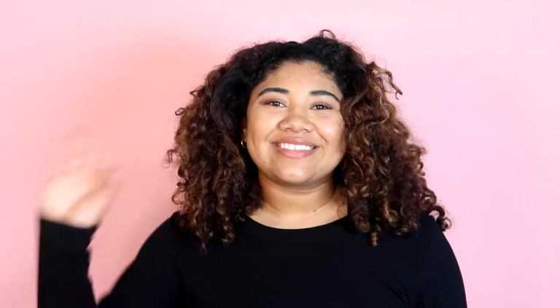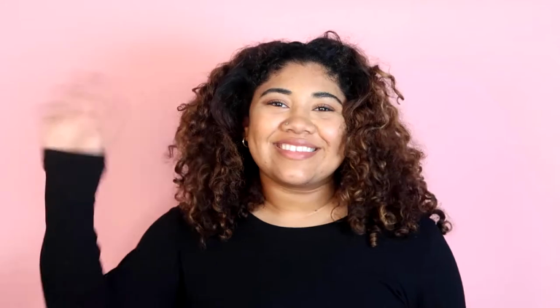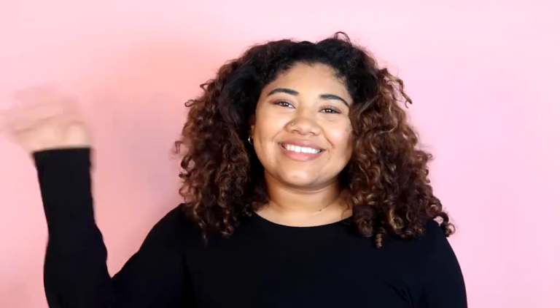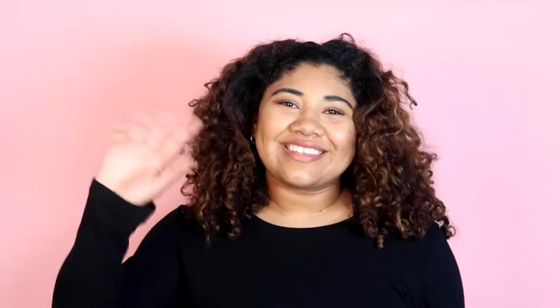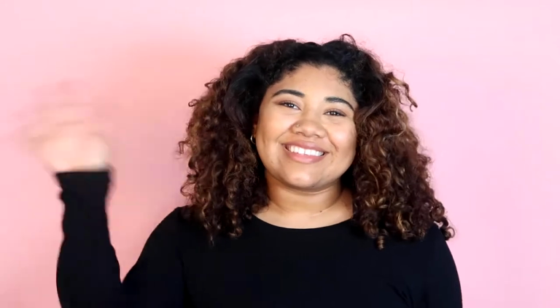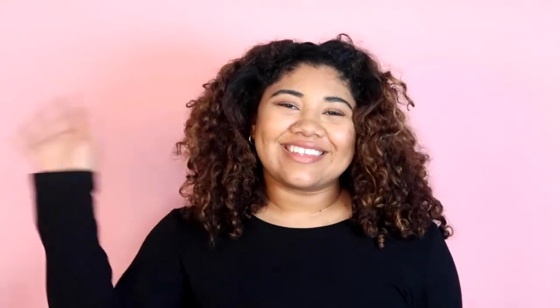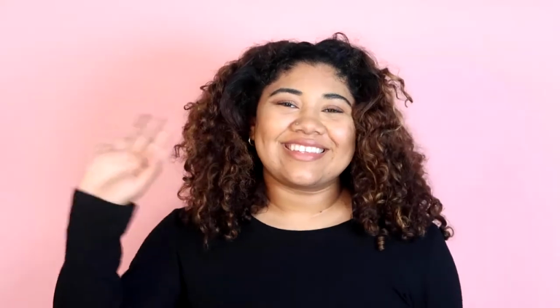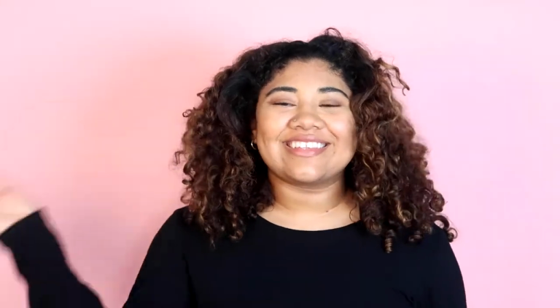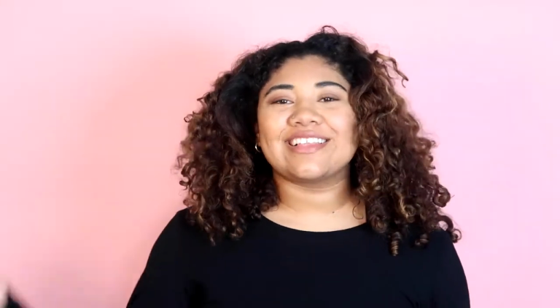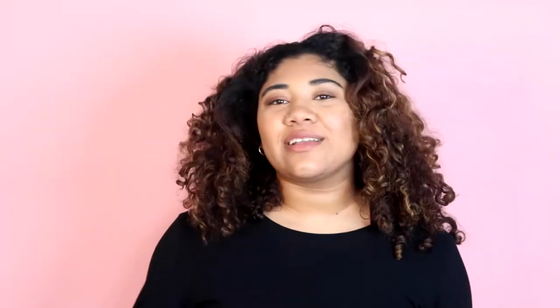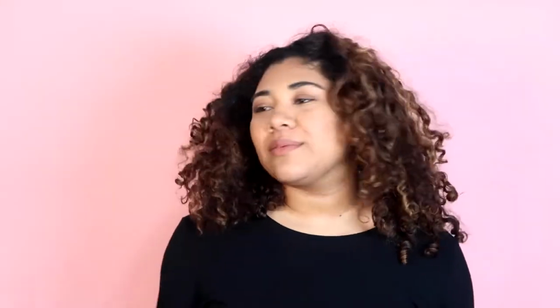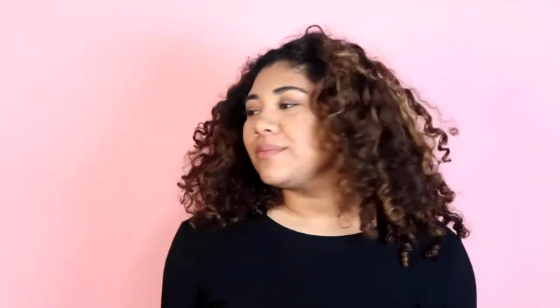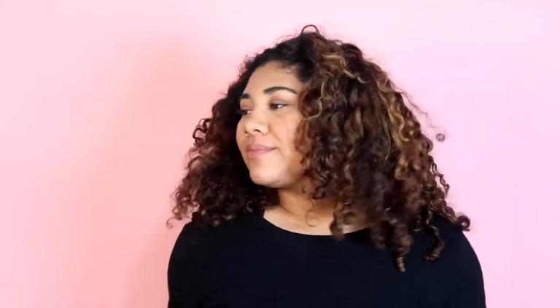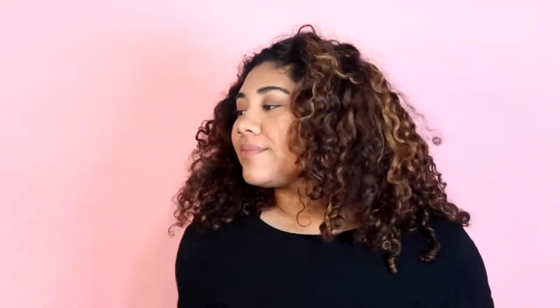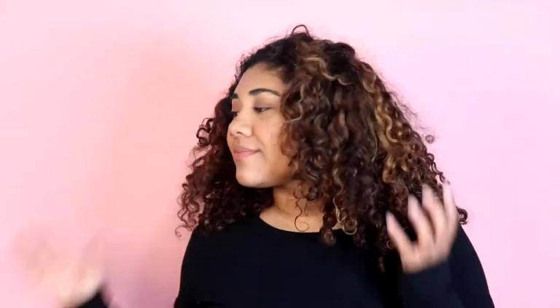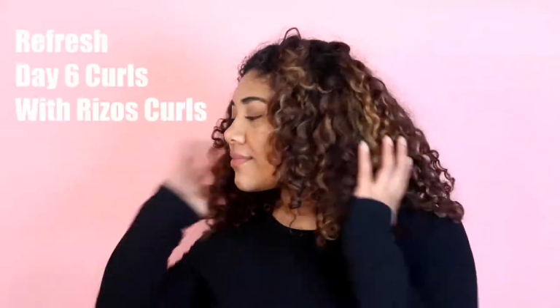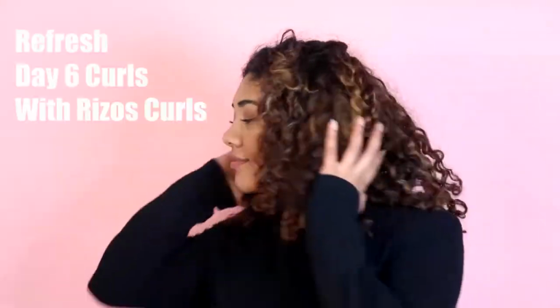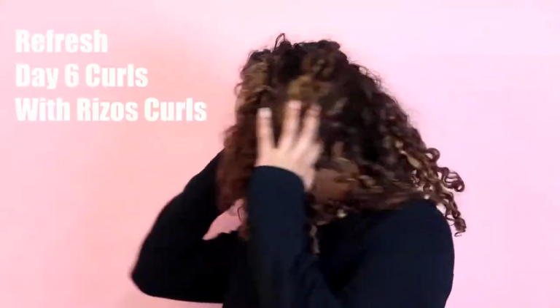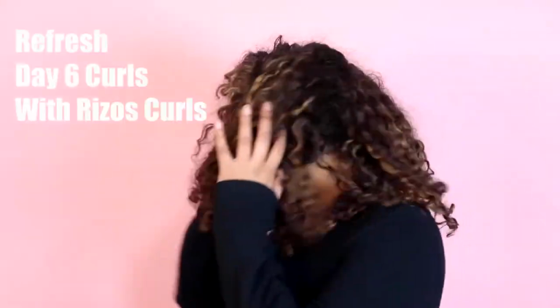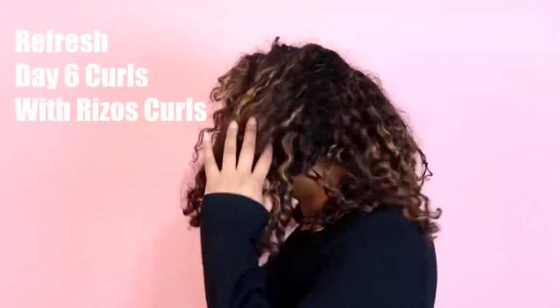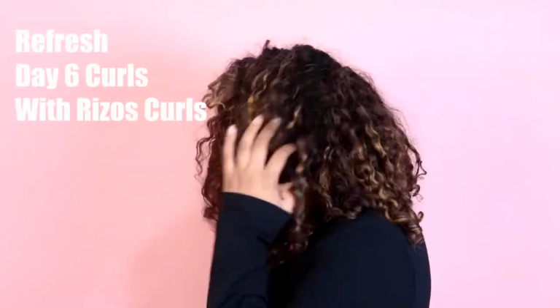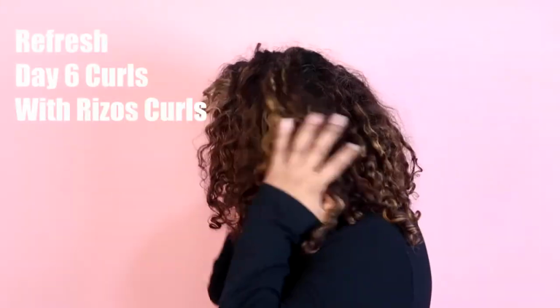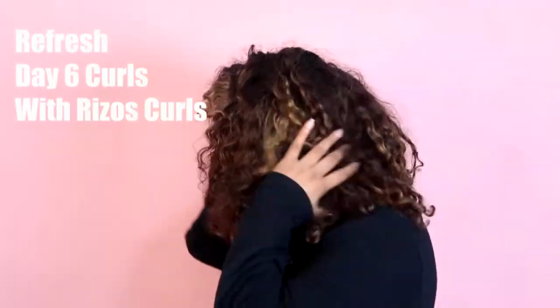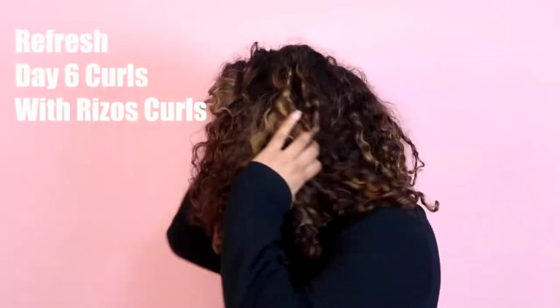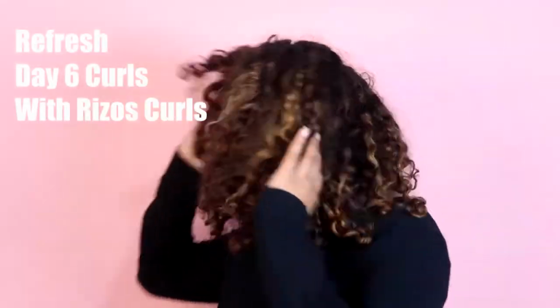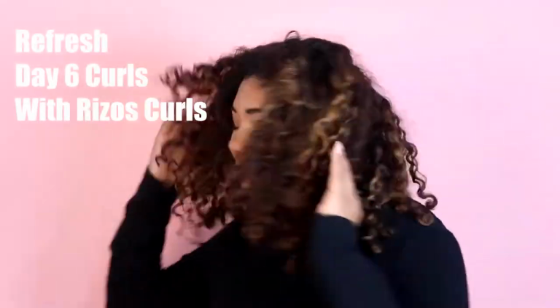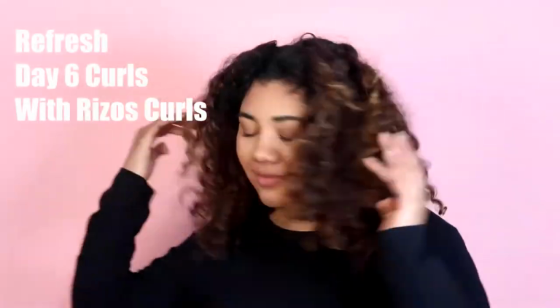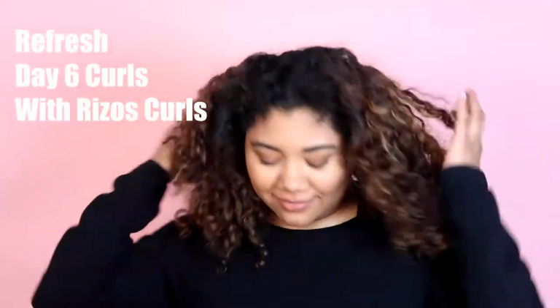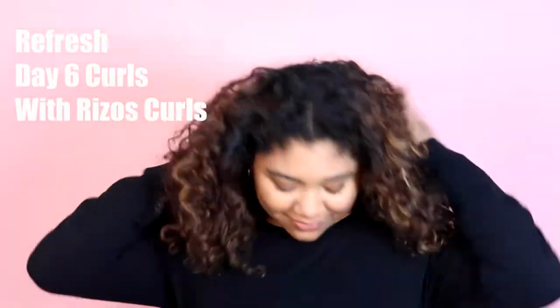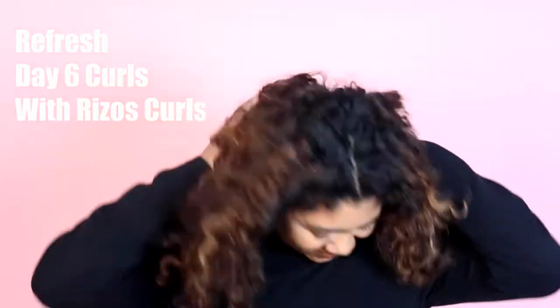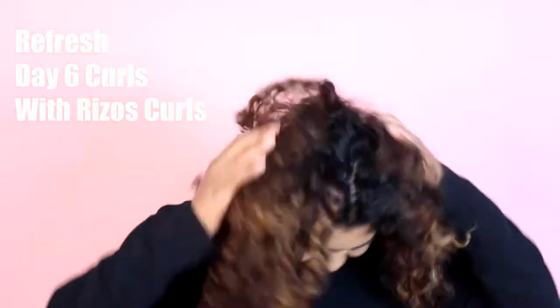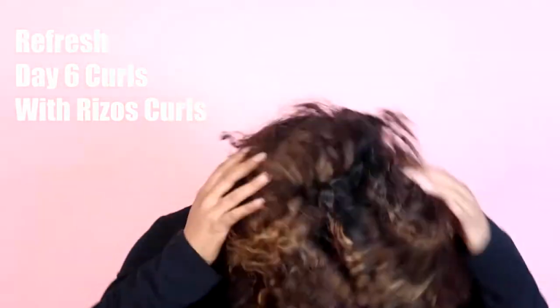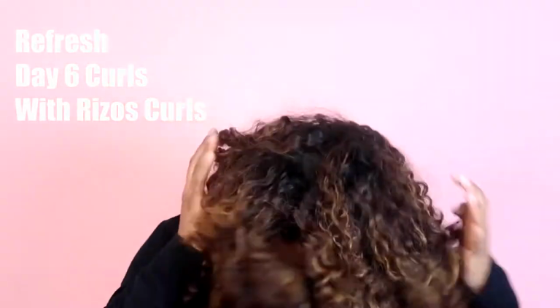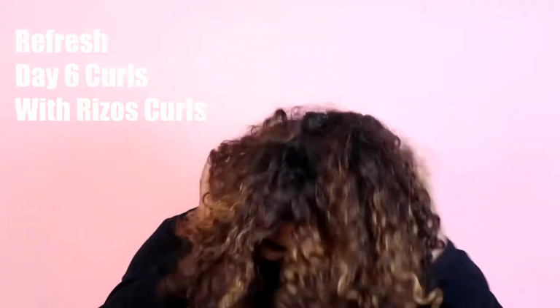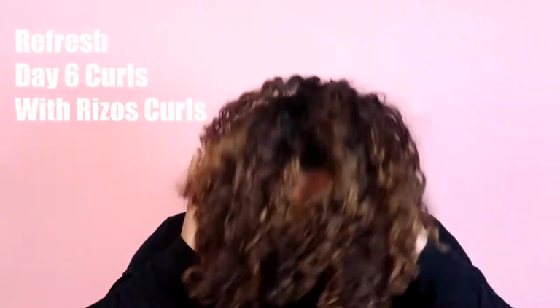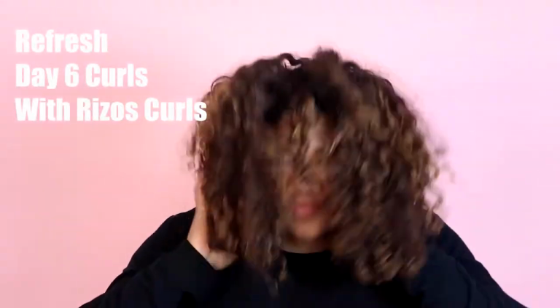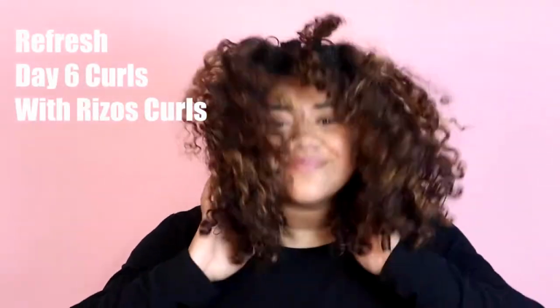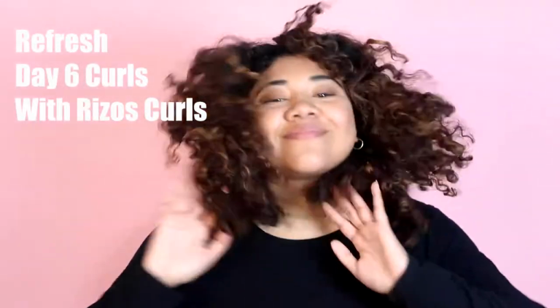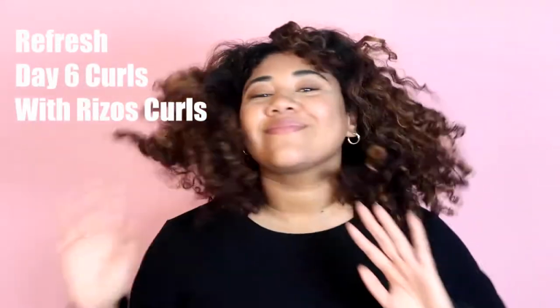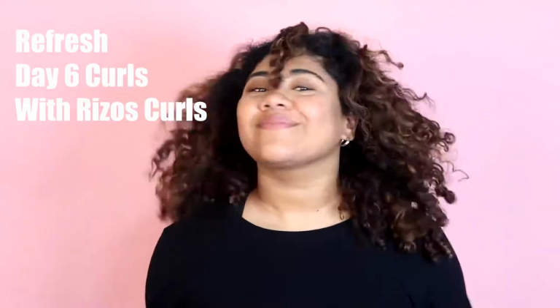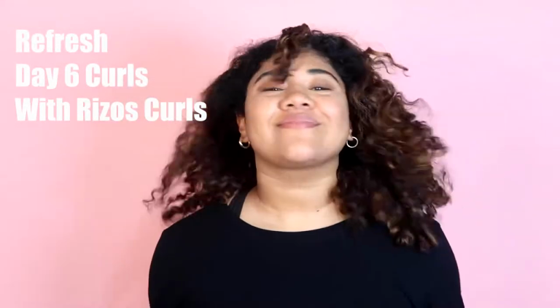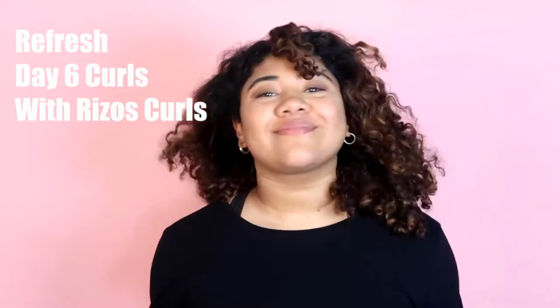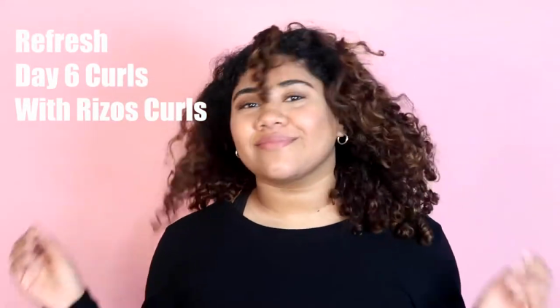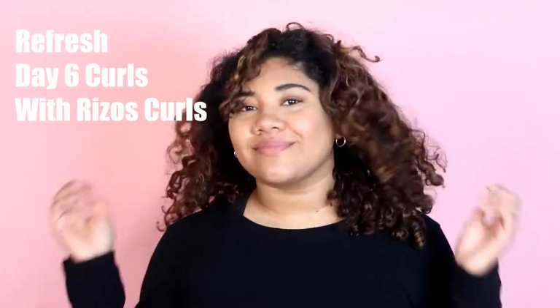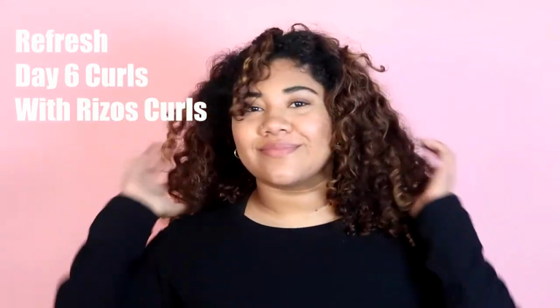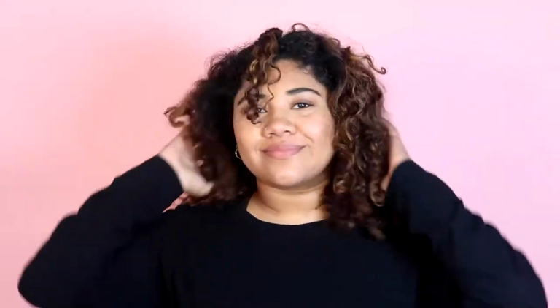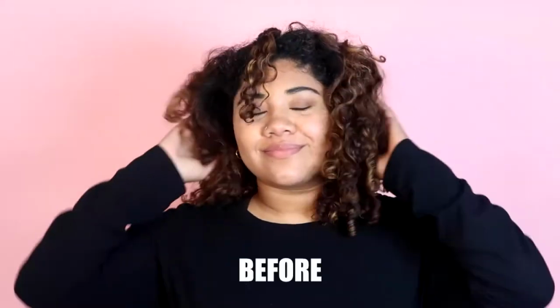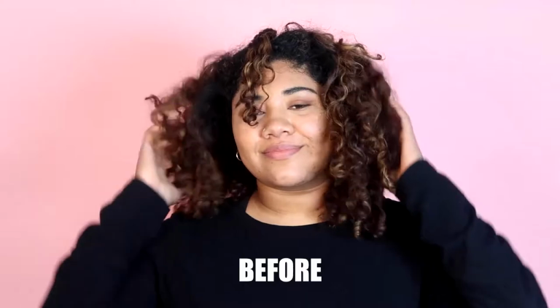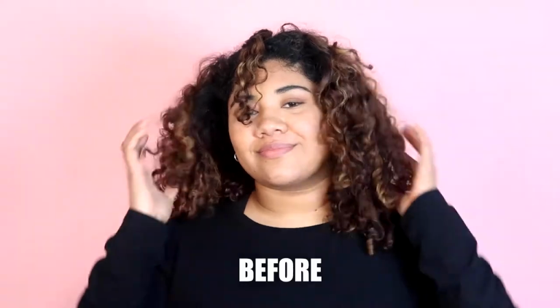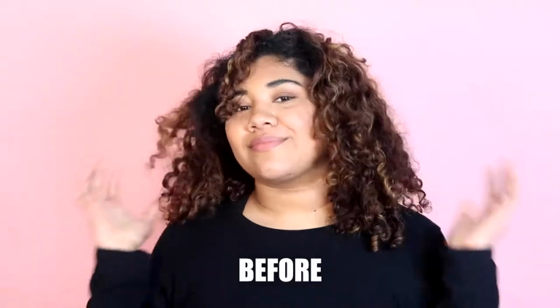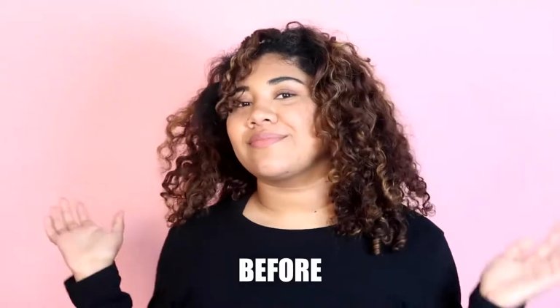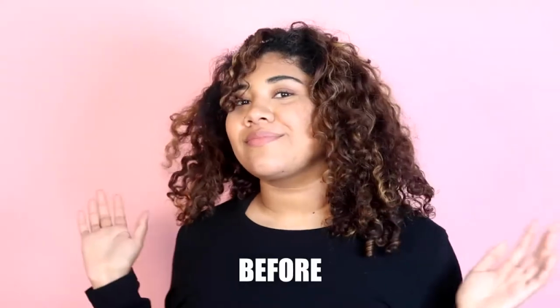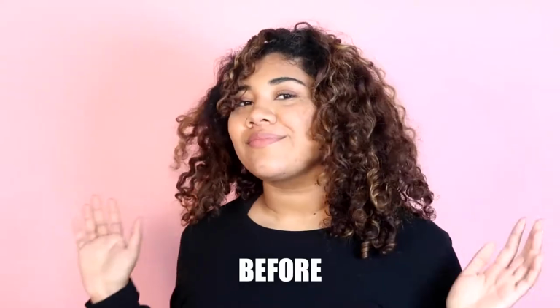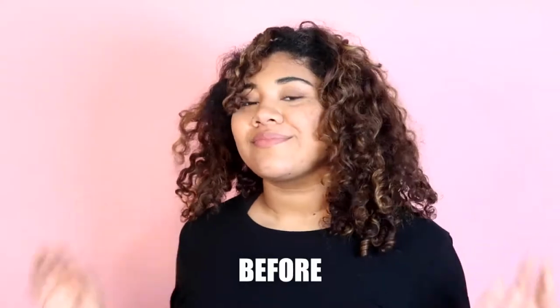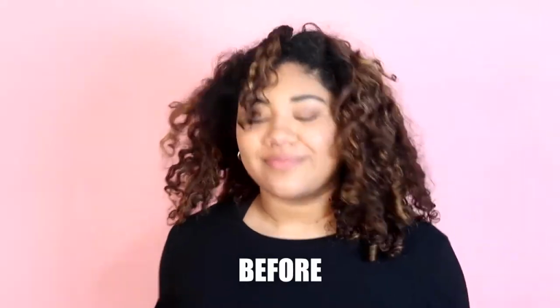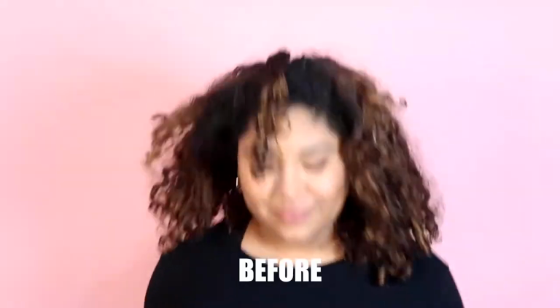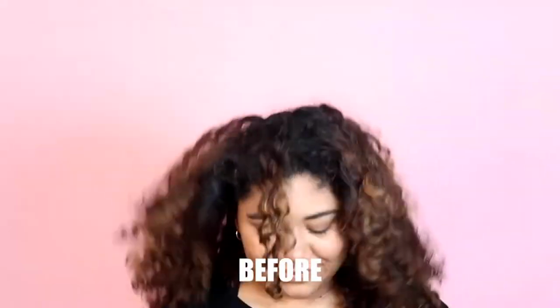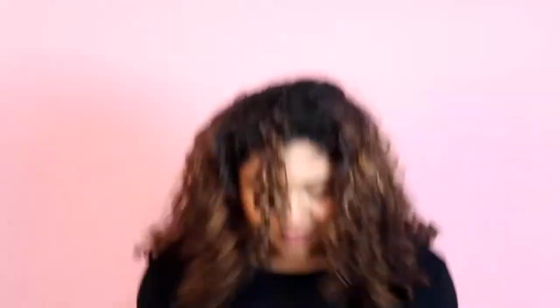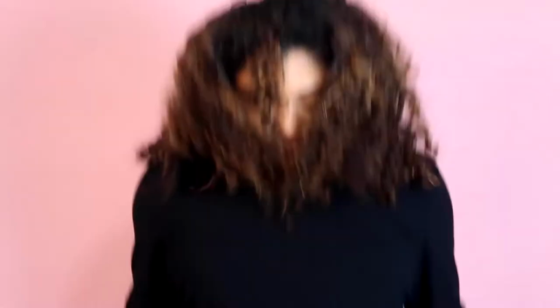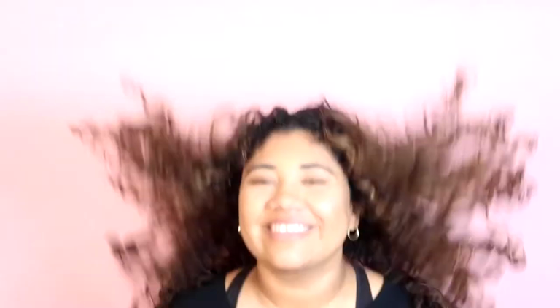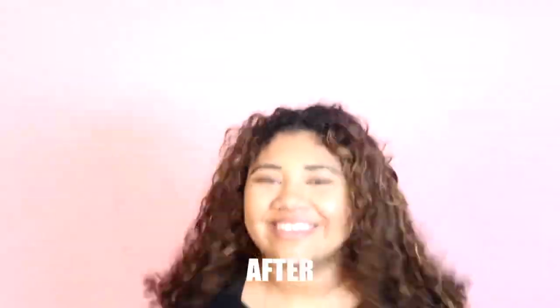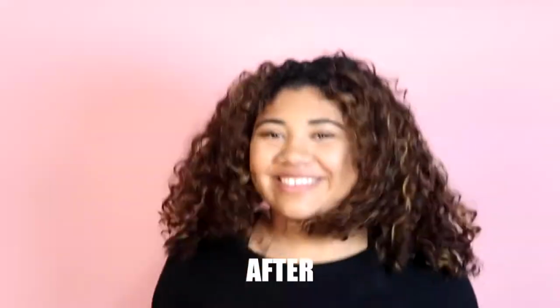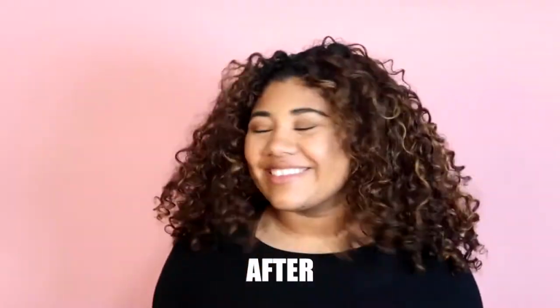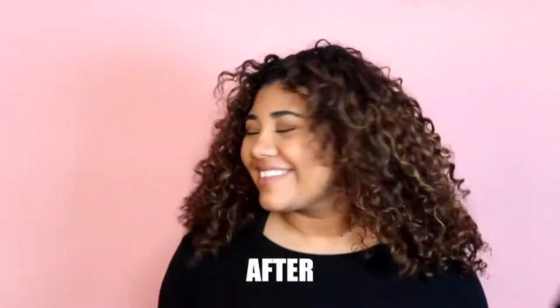Hi, my name is Liz. I'm going to show you how I refresh my Day 6 curls with Riso's Curls — how I go from this to this.